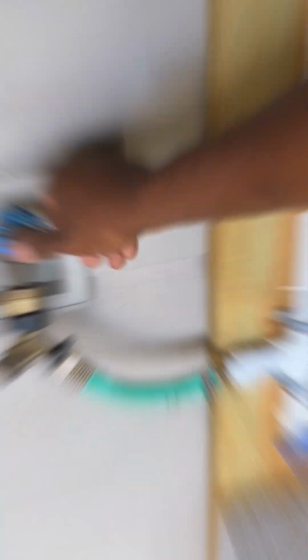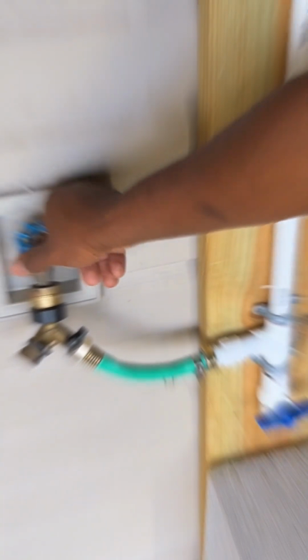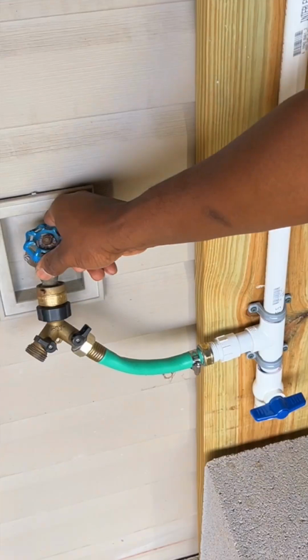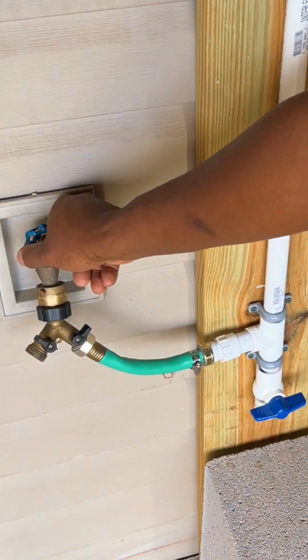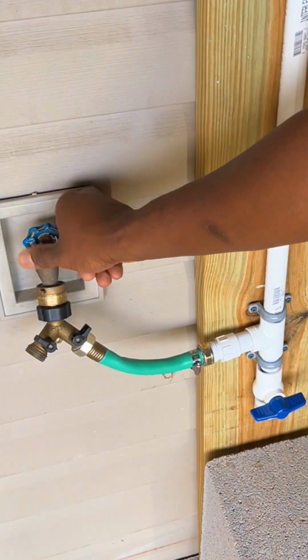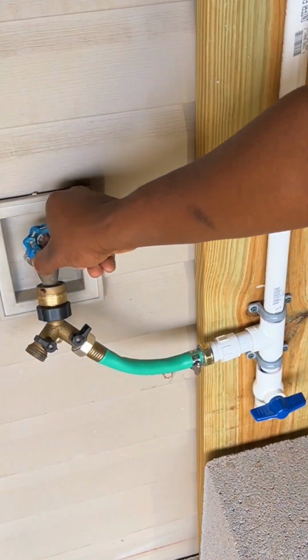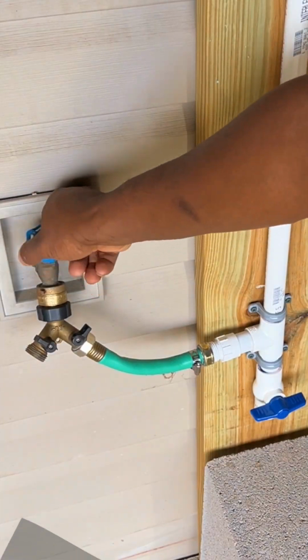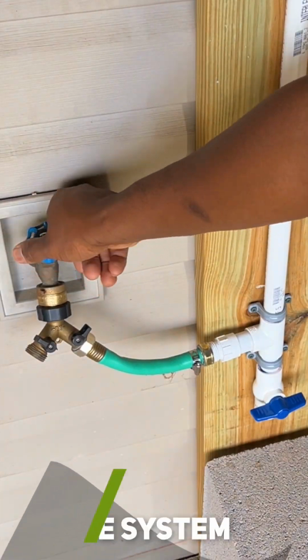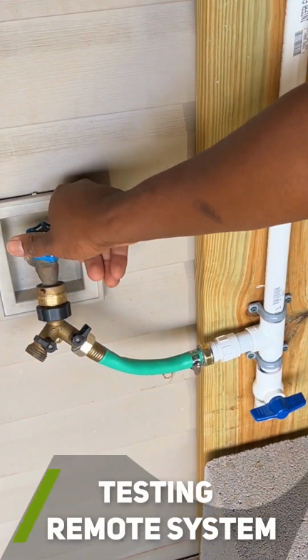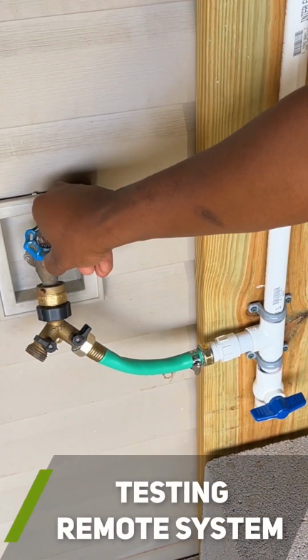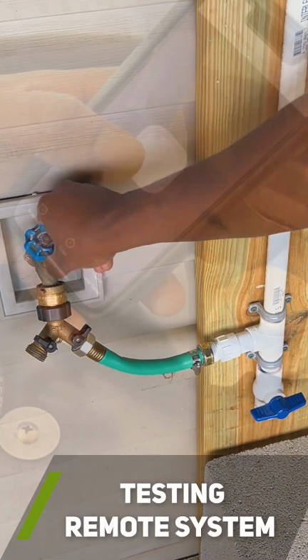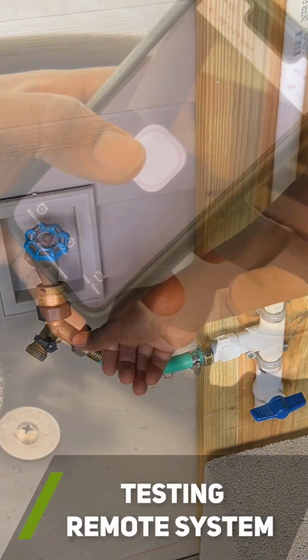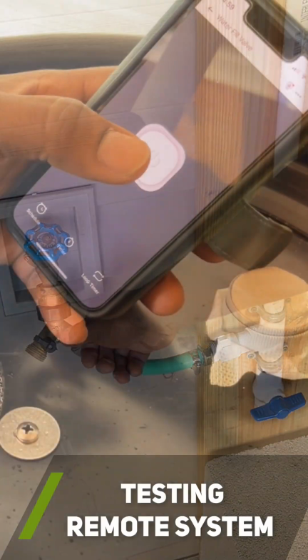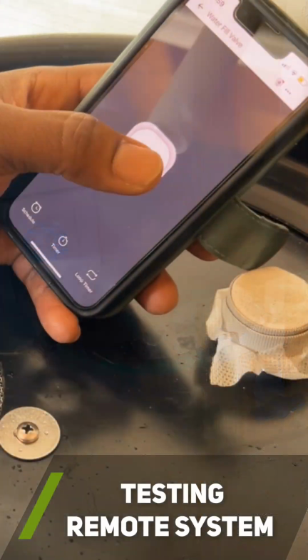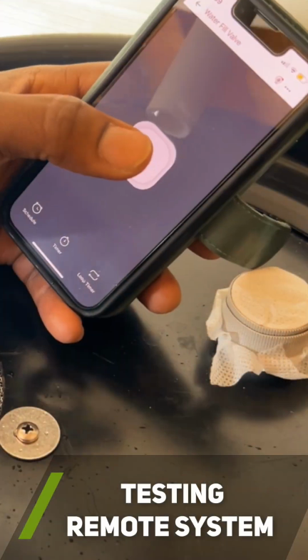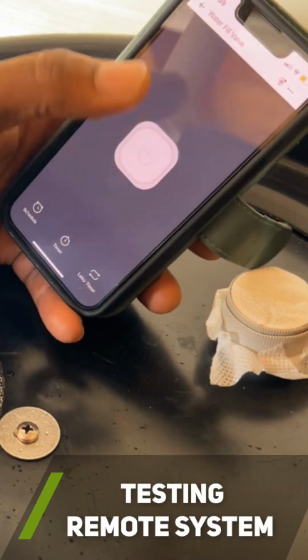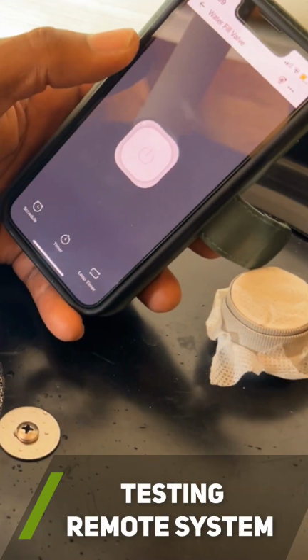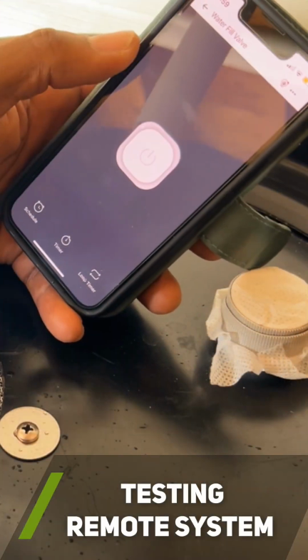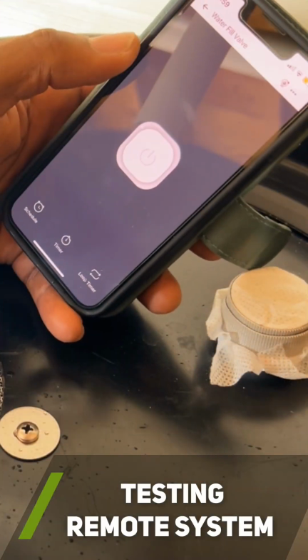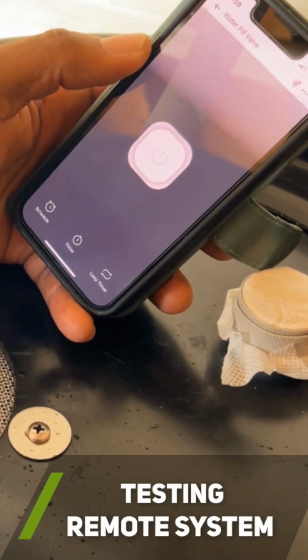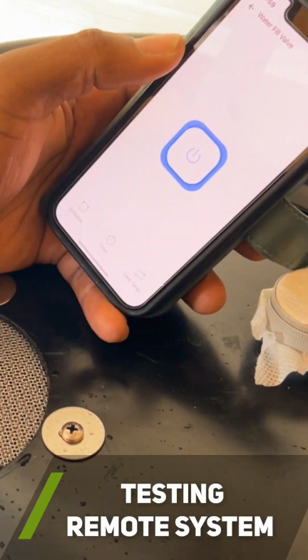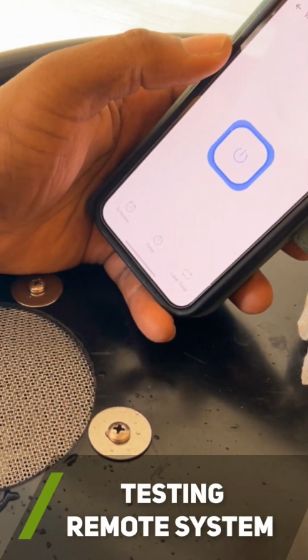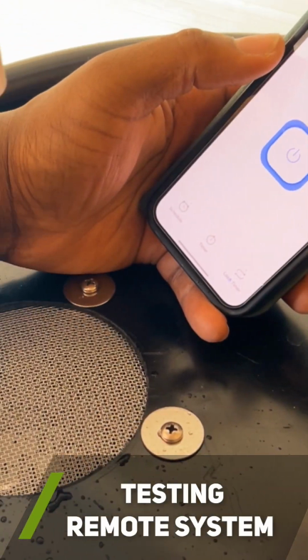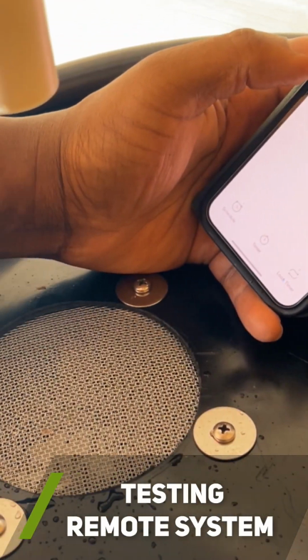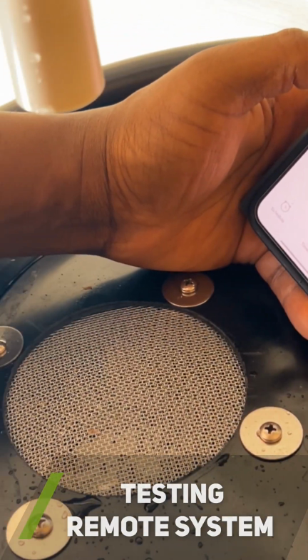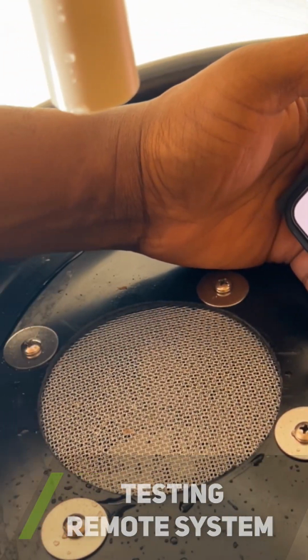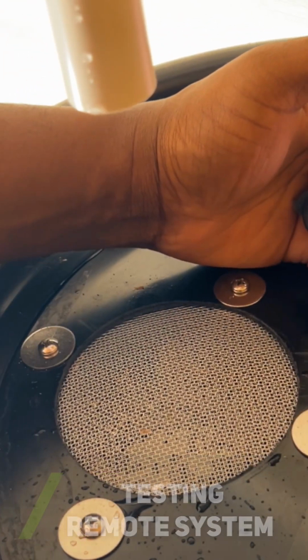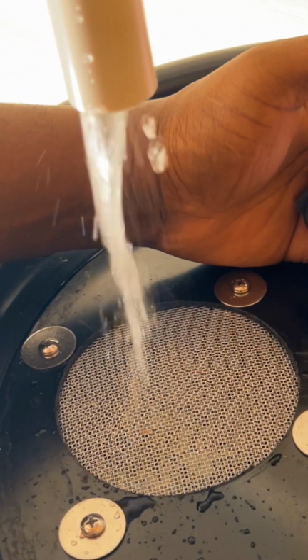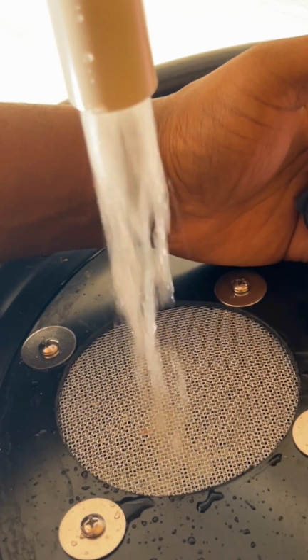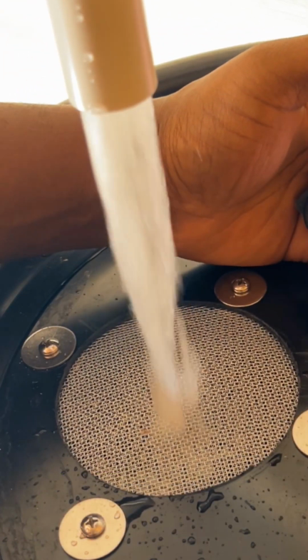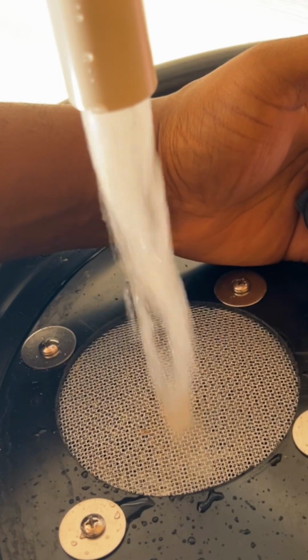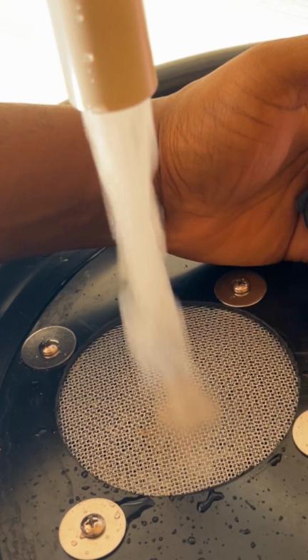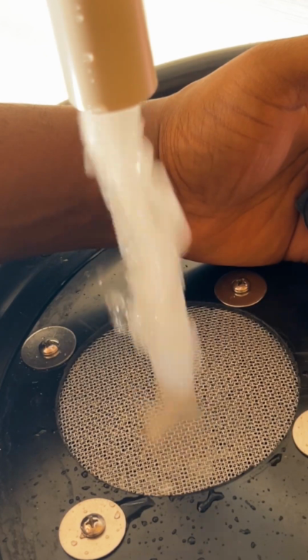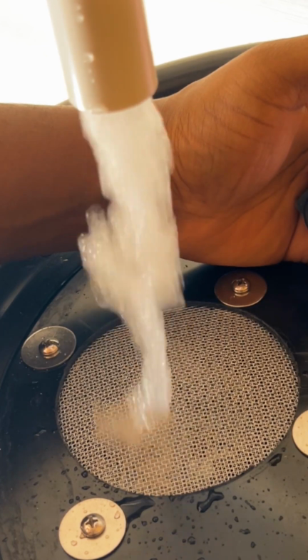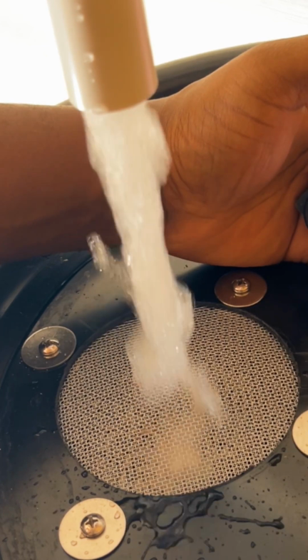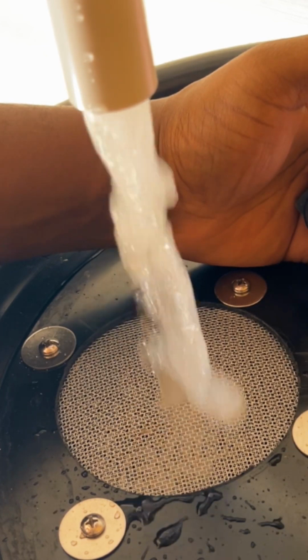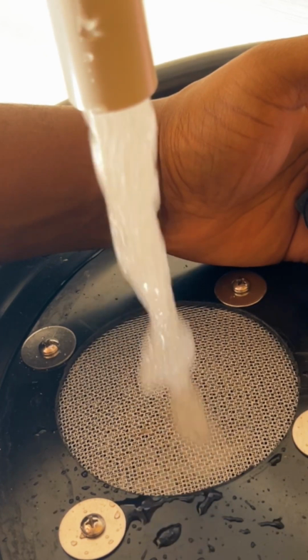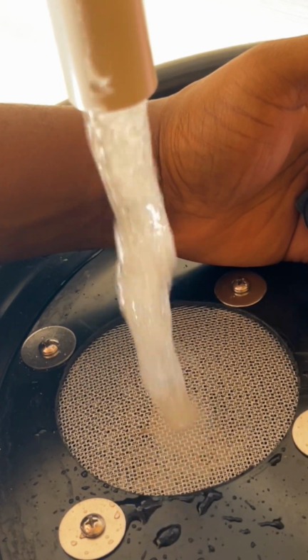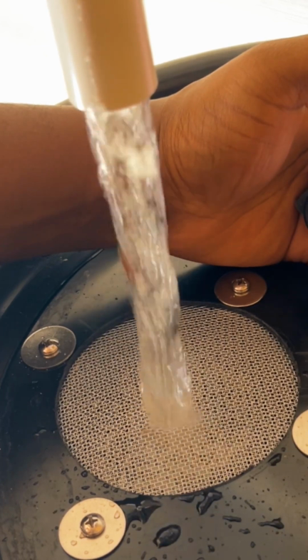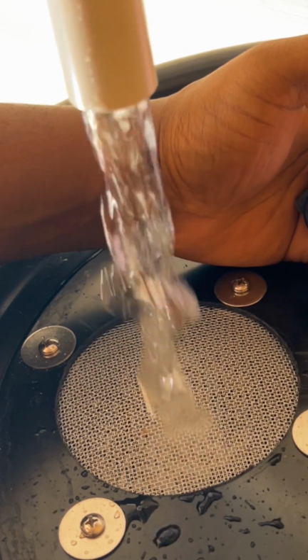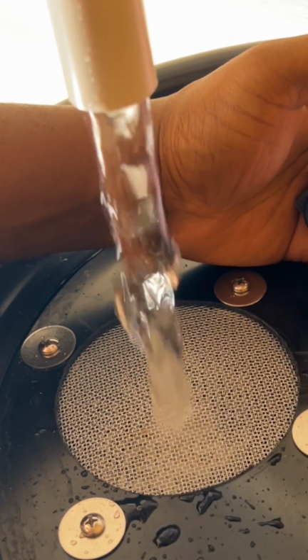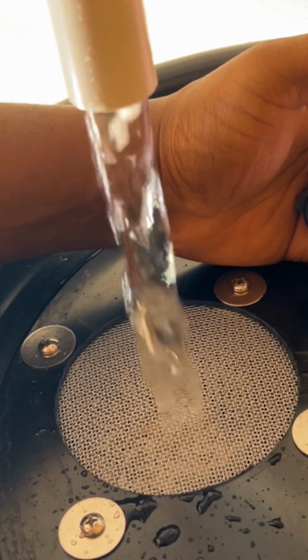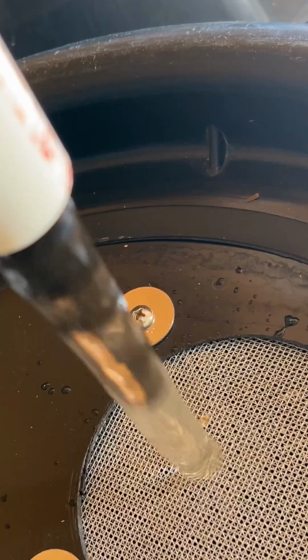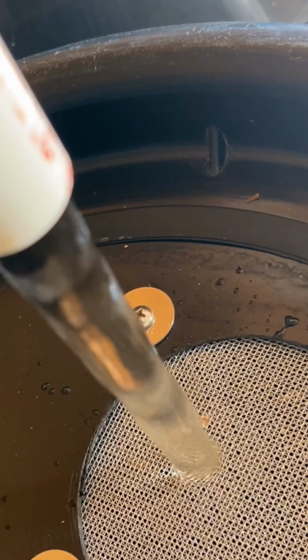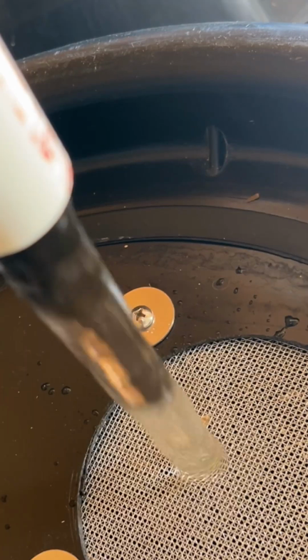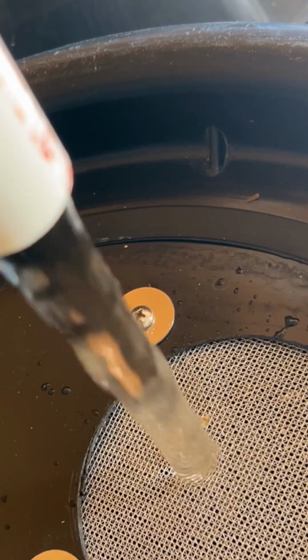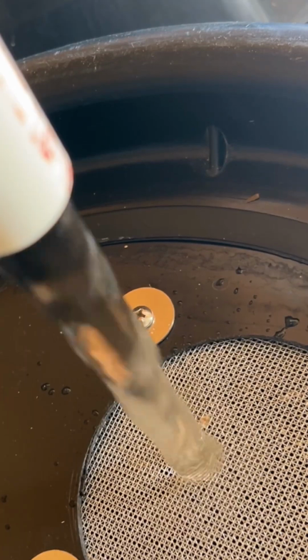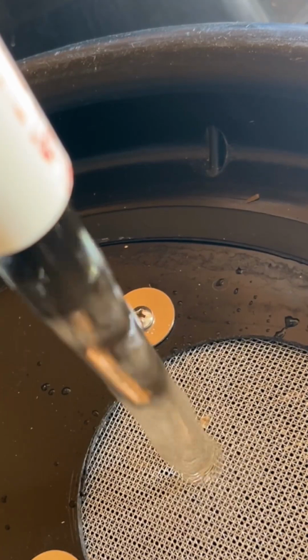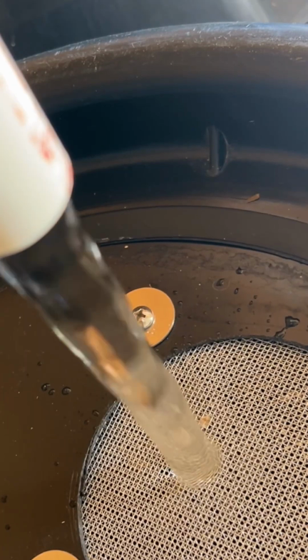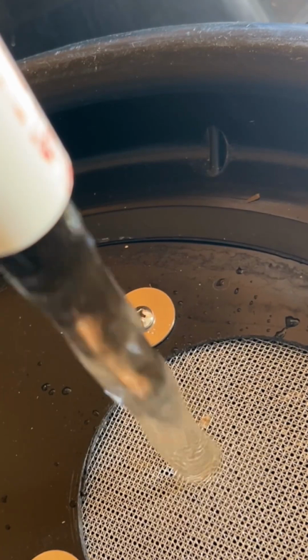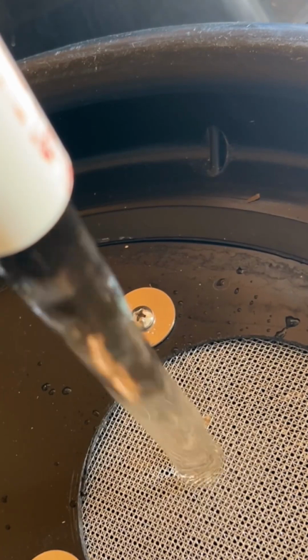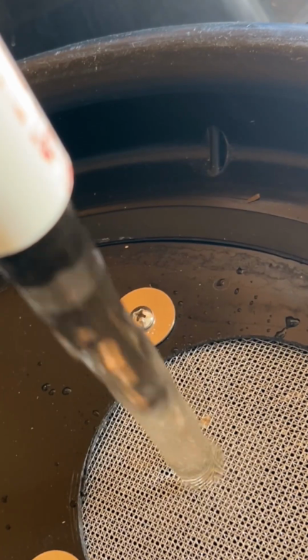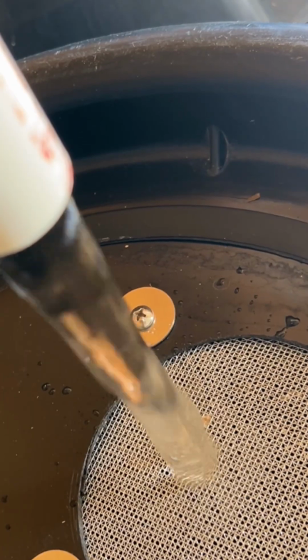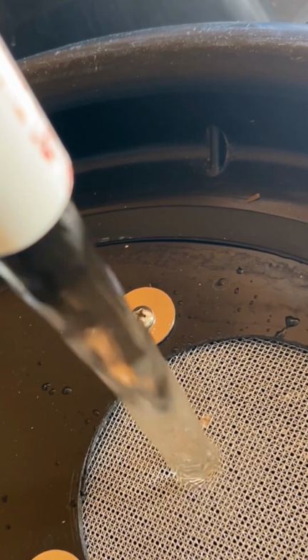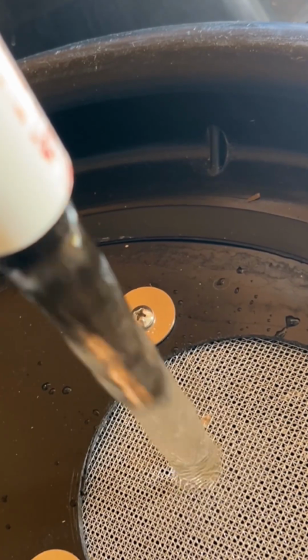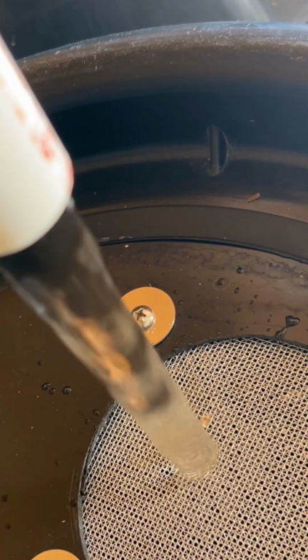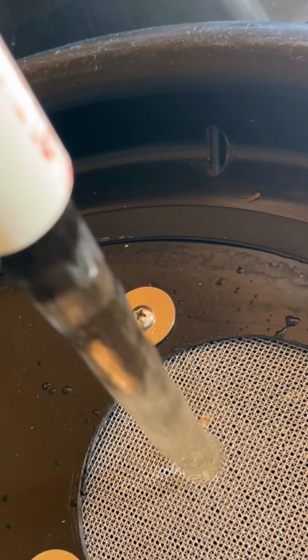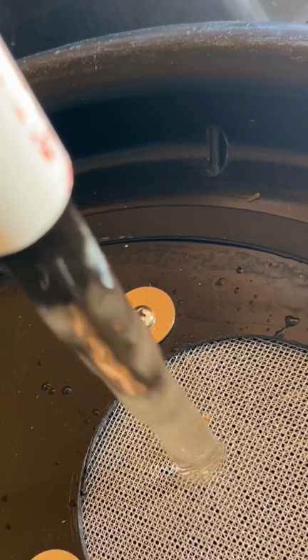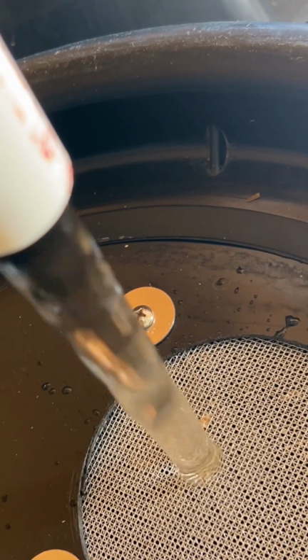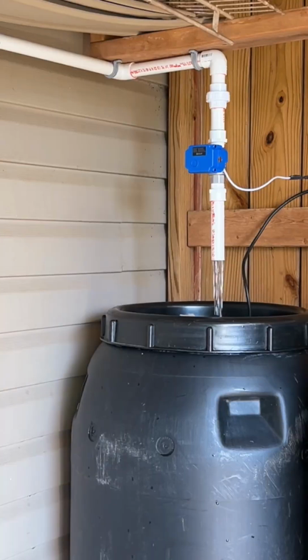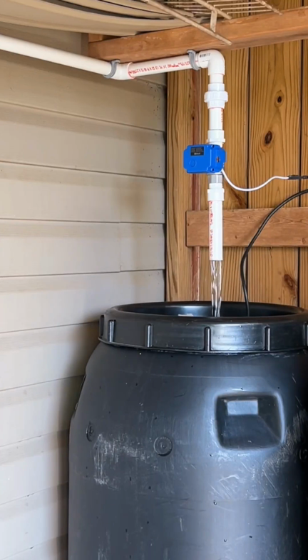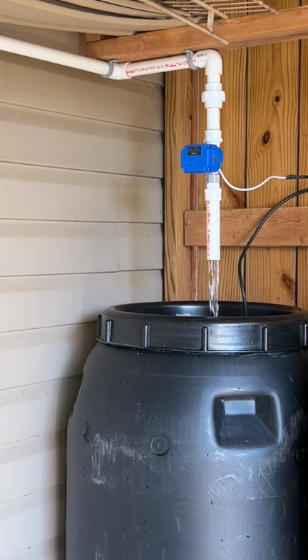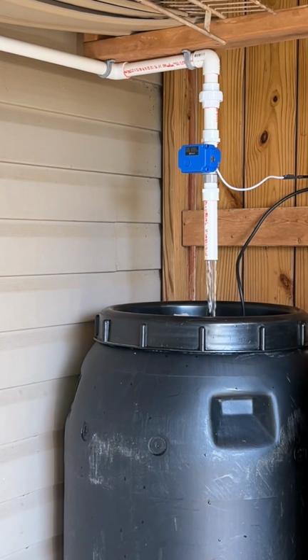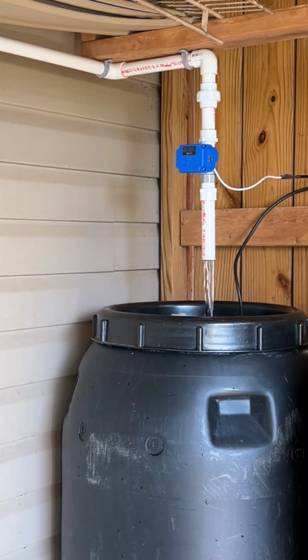After everything was installed, I tested the system to see if I could refill my rain barrels using my smartphone, and I was glad to see everything was working well.